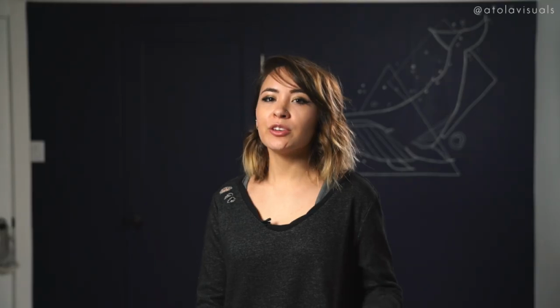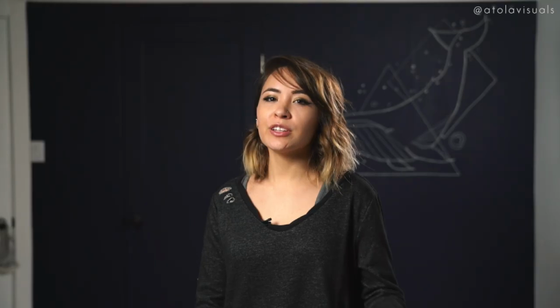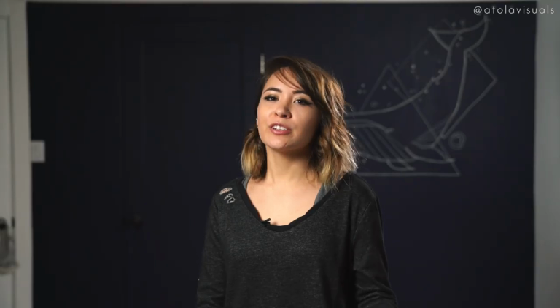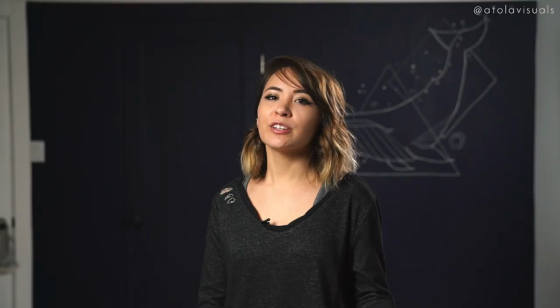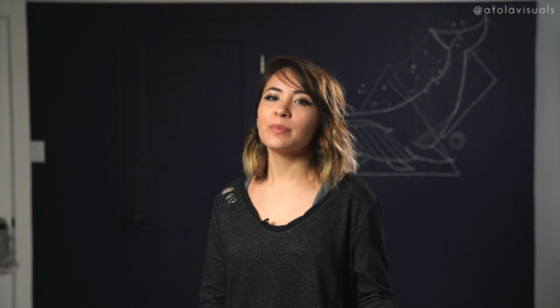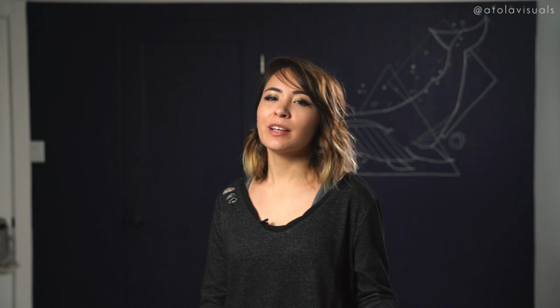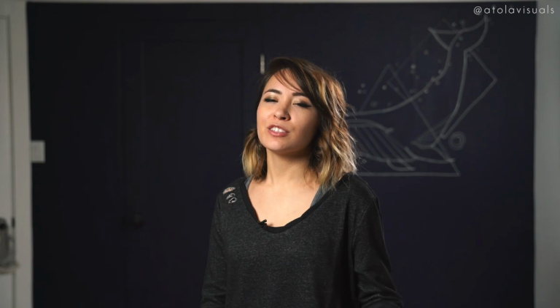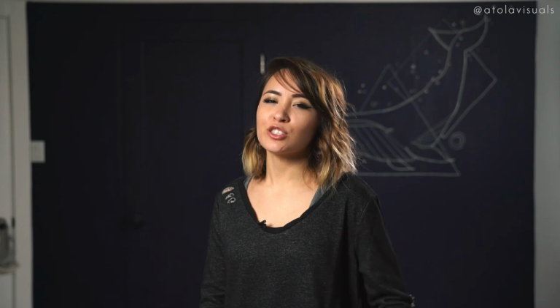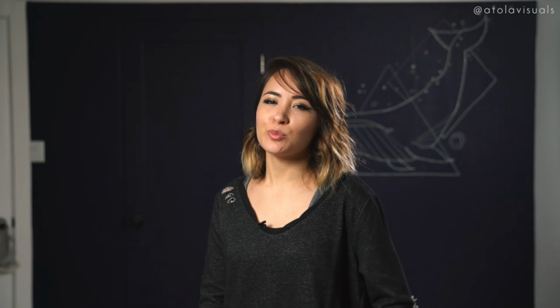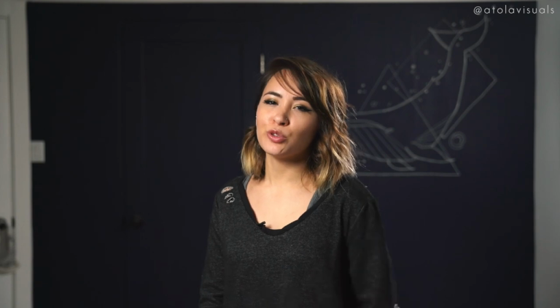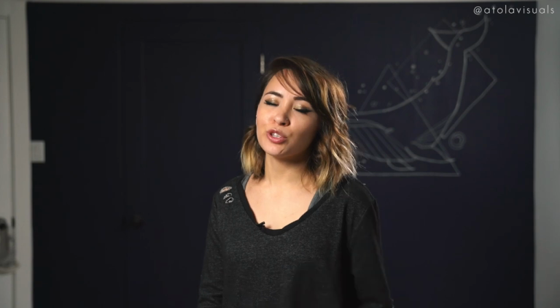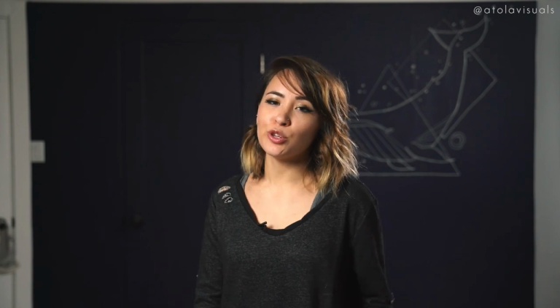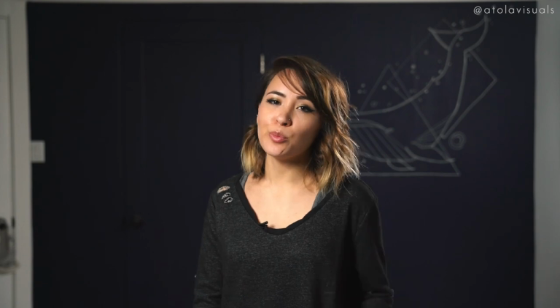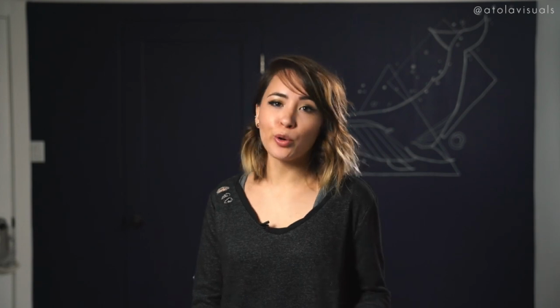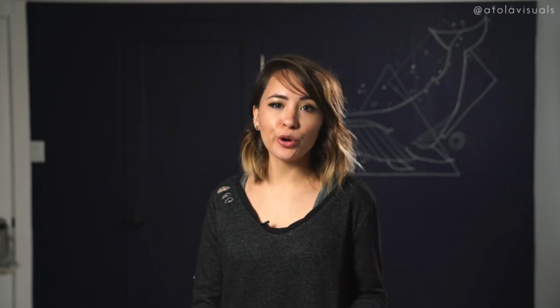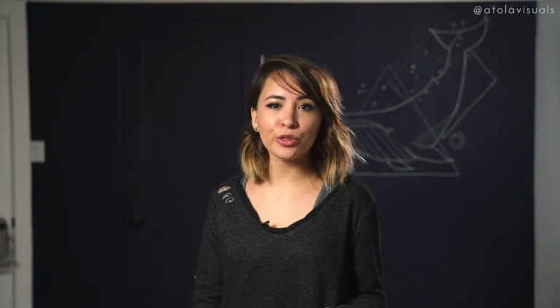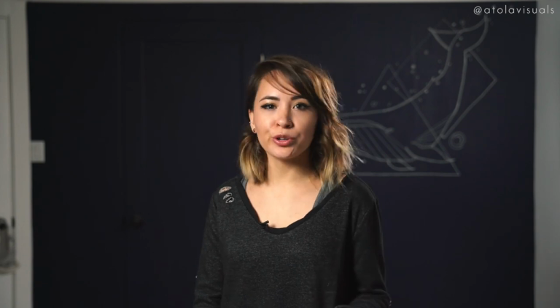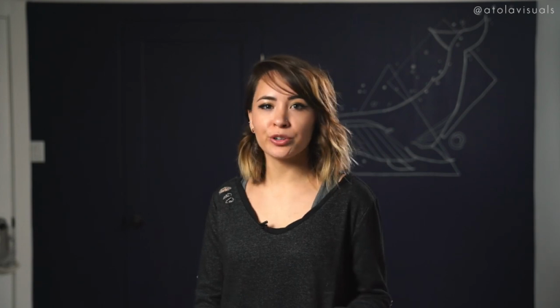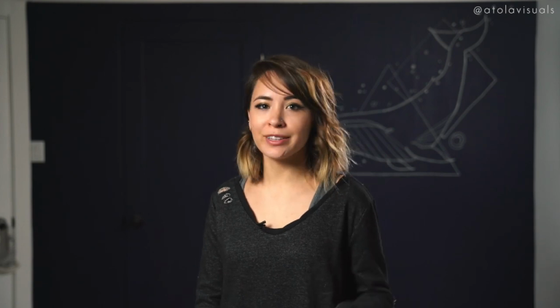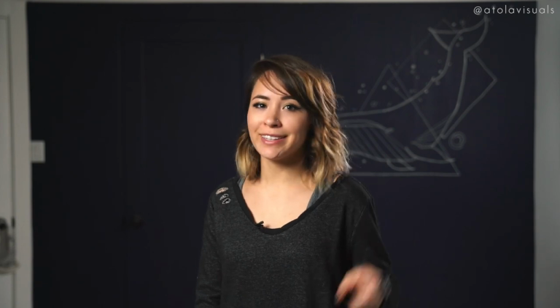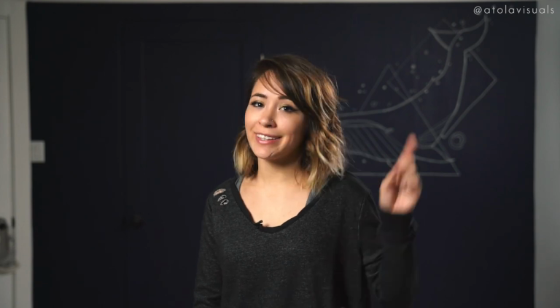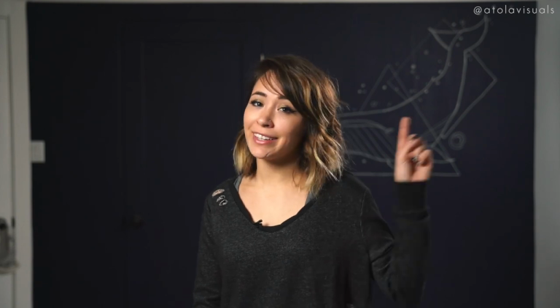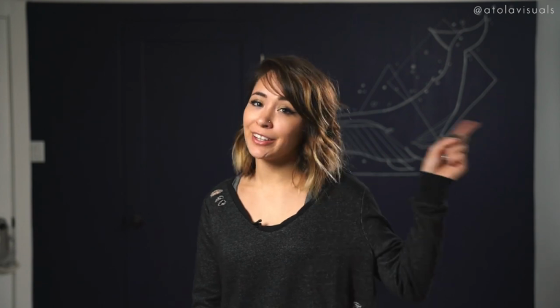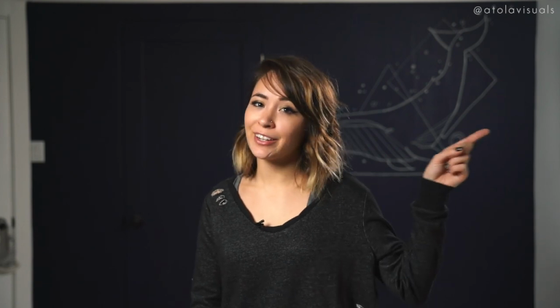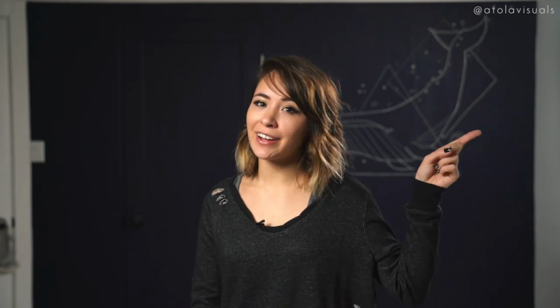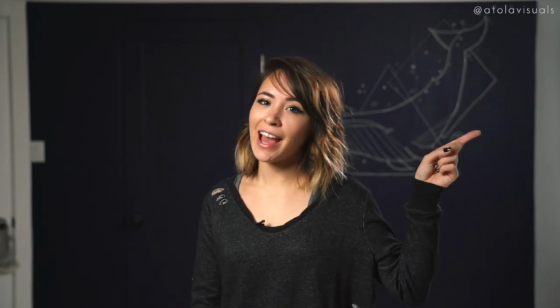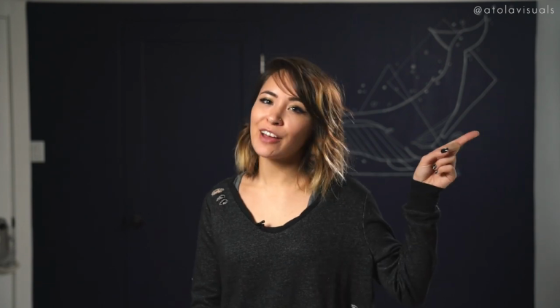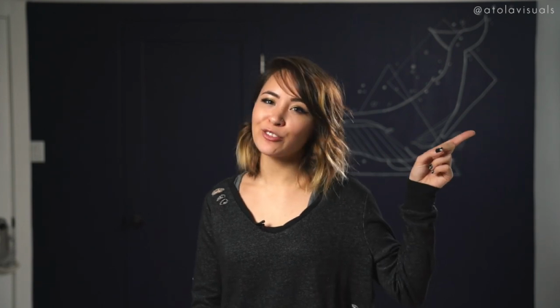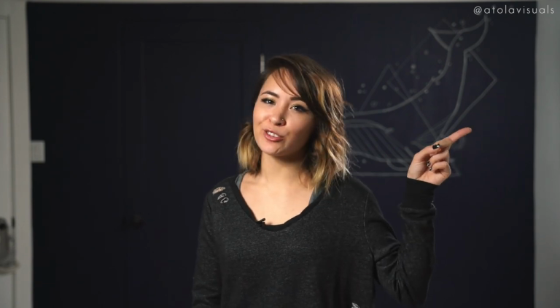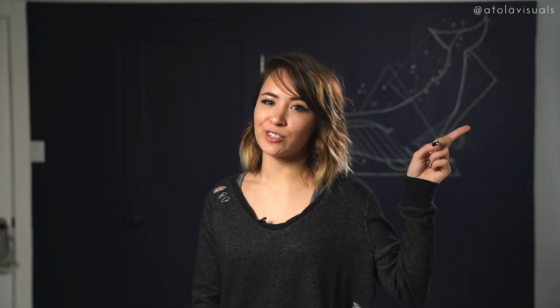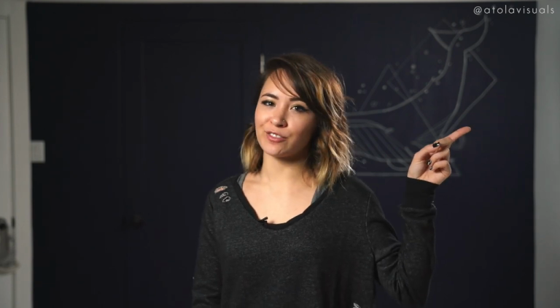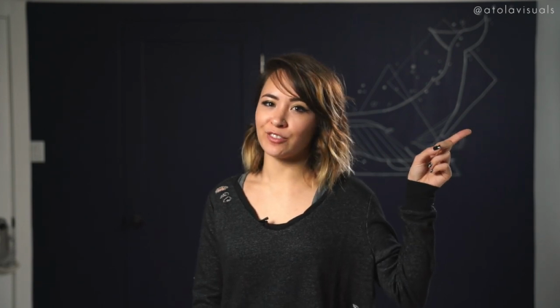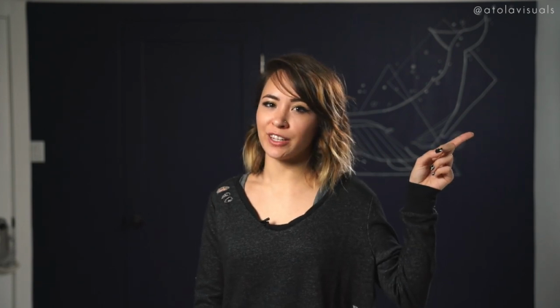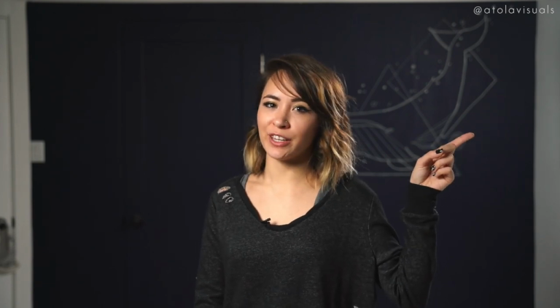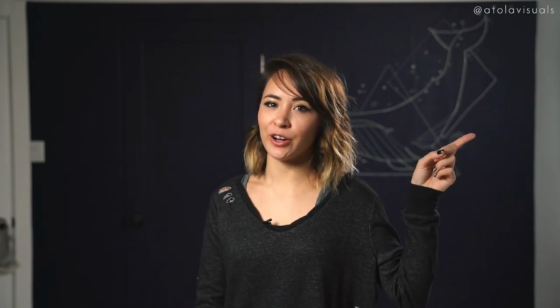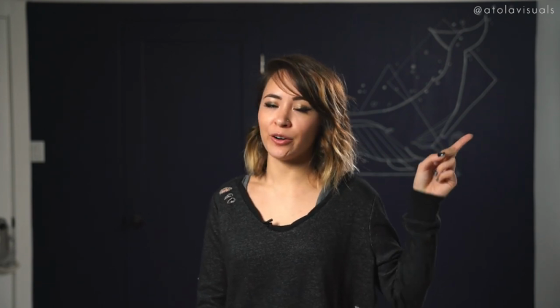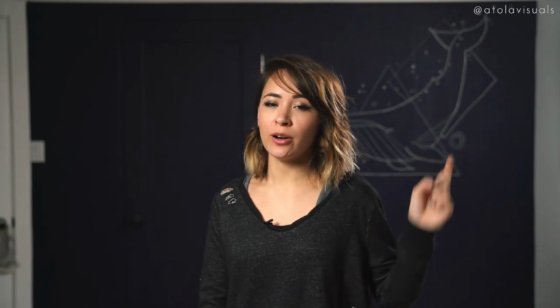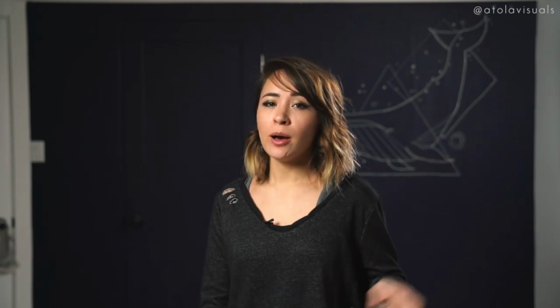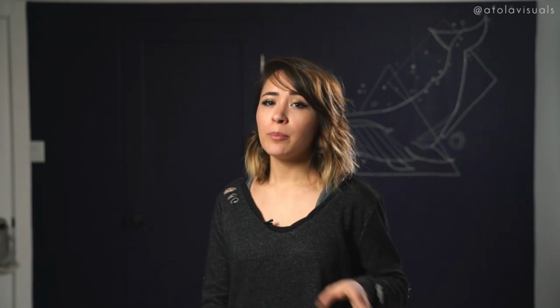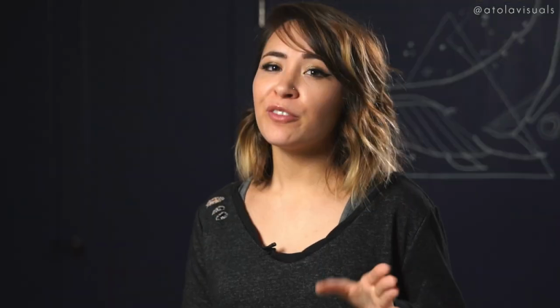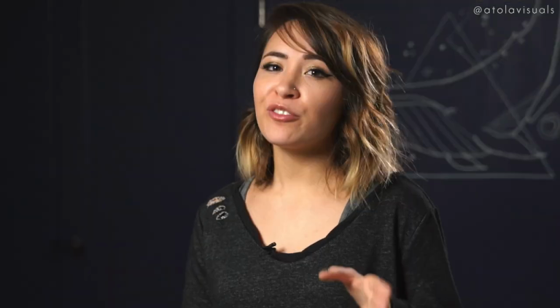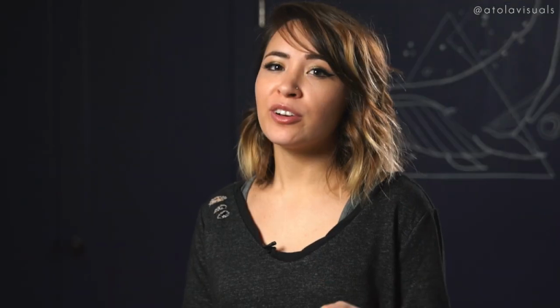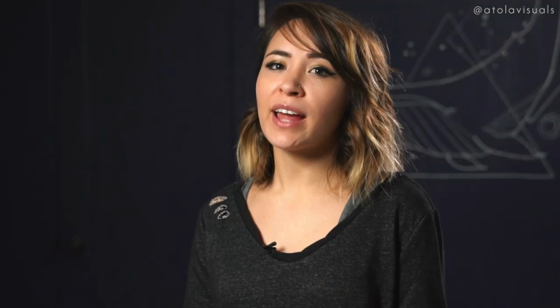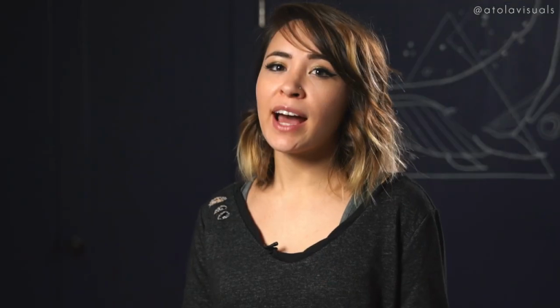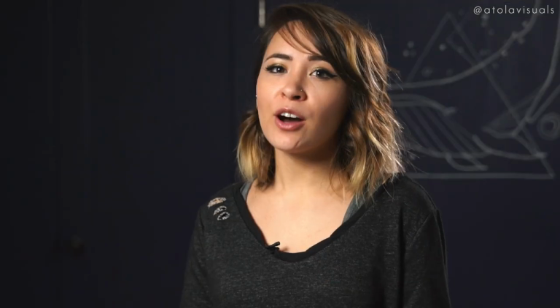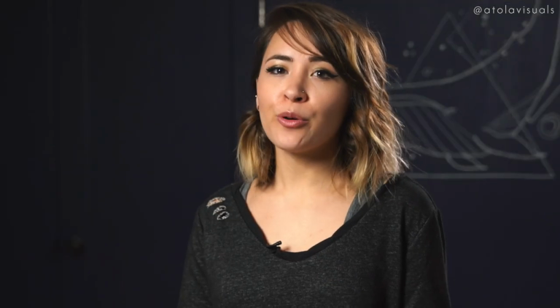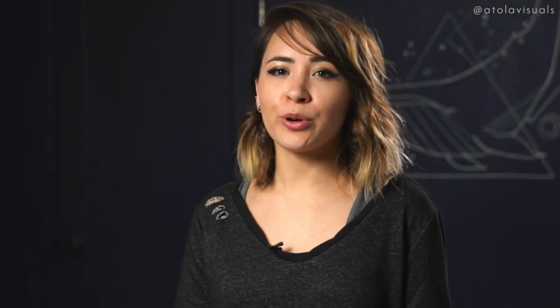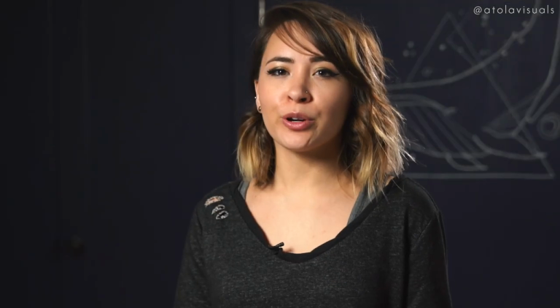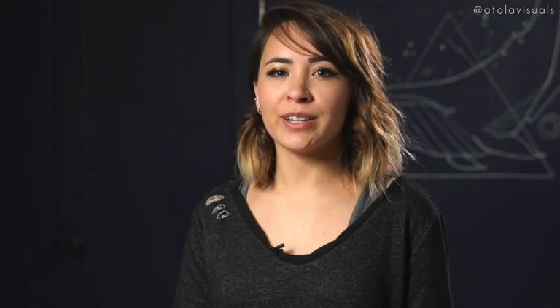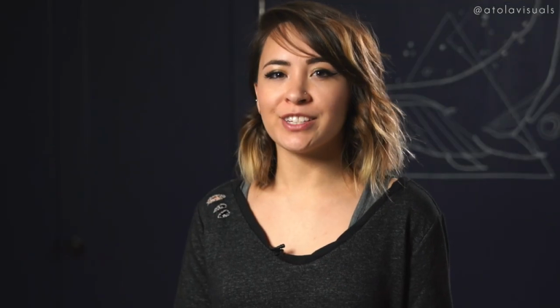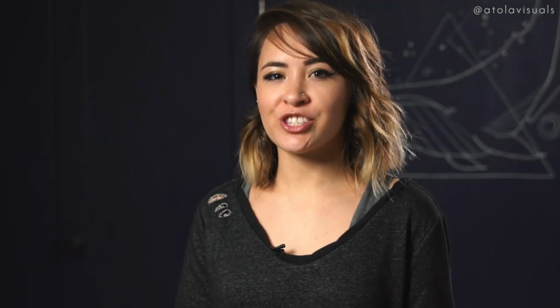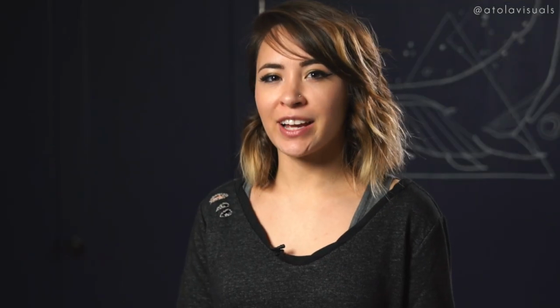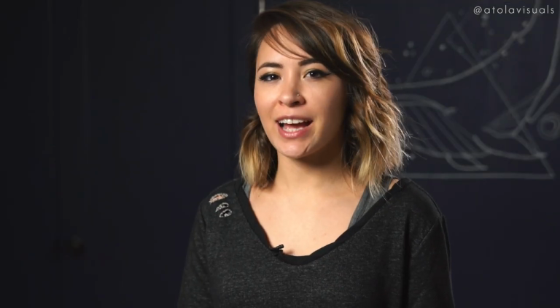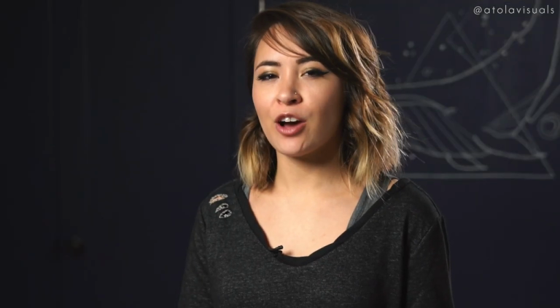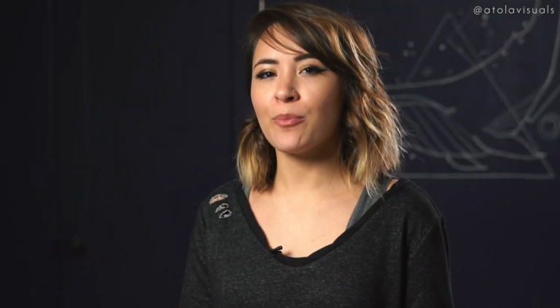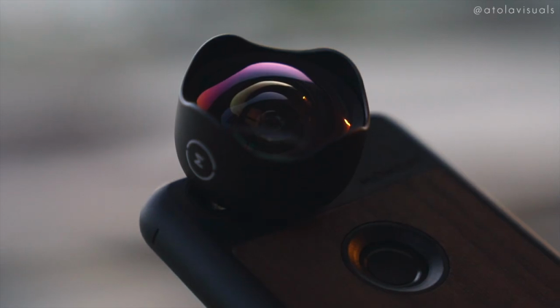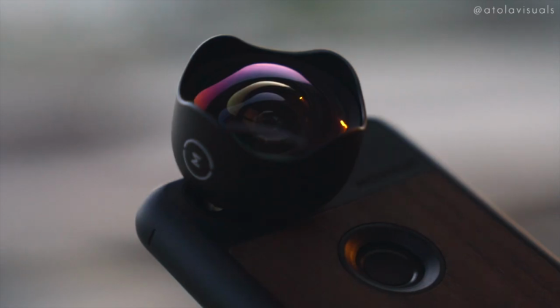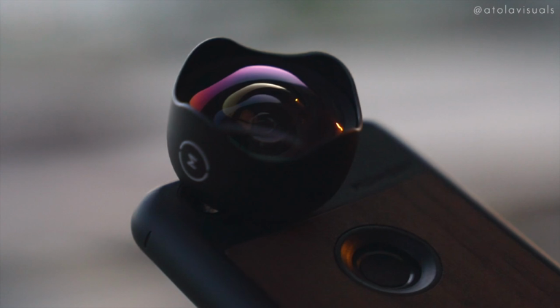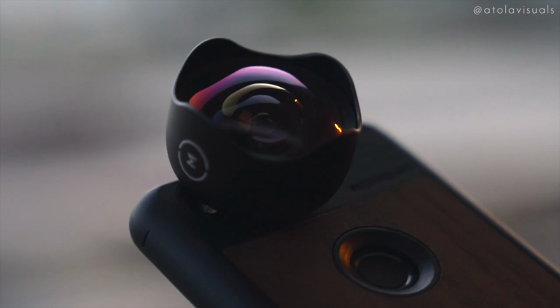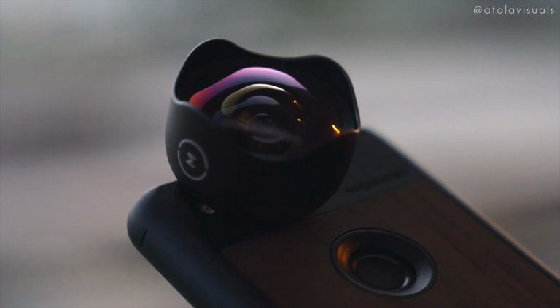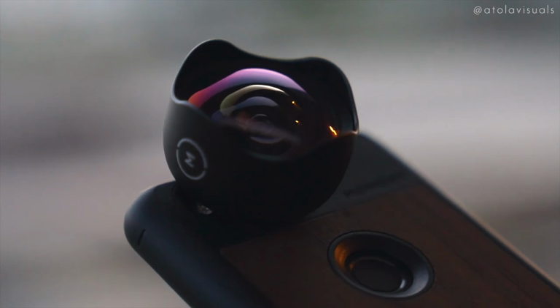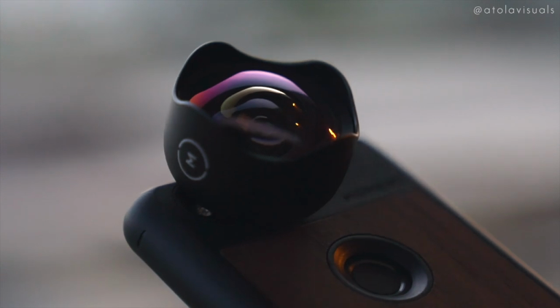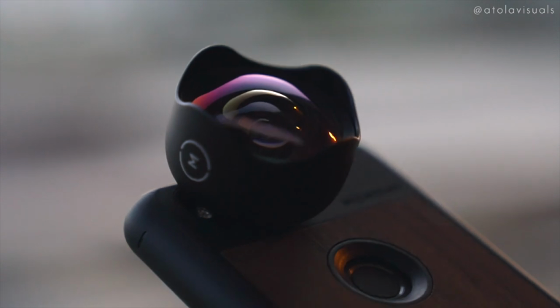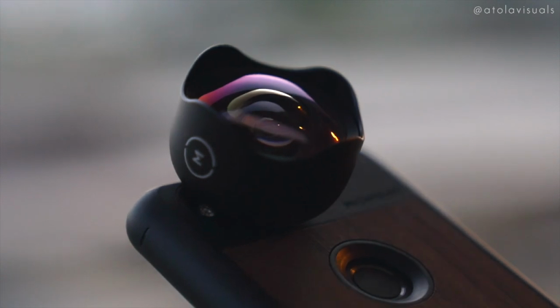You can learn about the Smooth Q more thoroughly after this video, but for now we're going to check out Moment lenses.